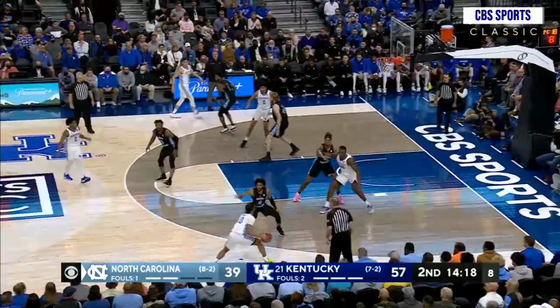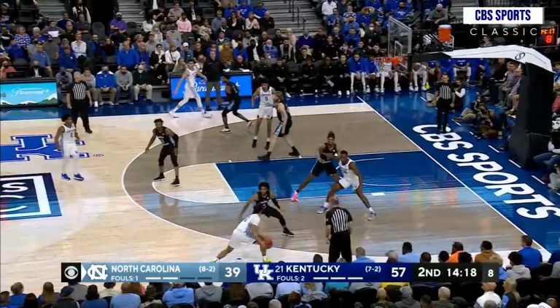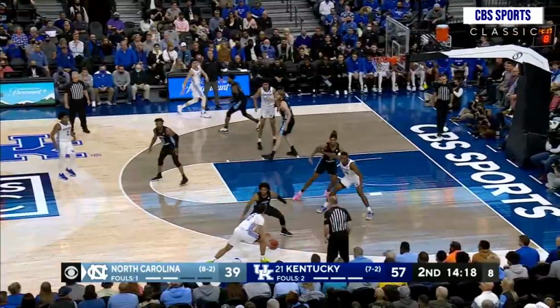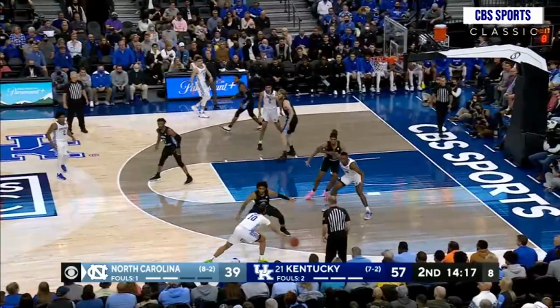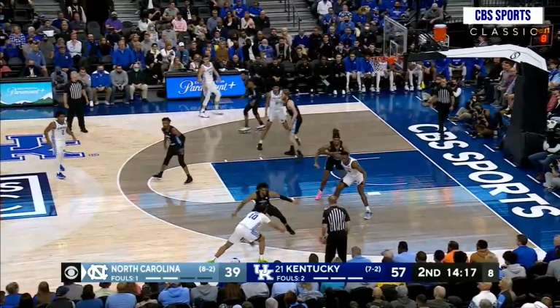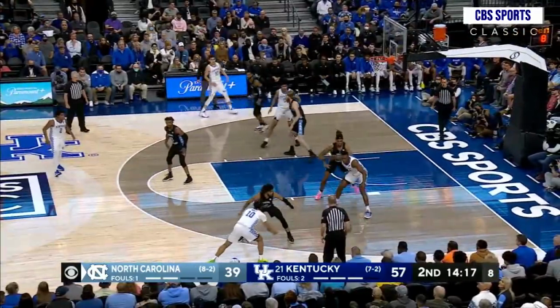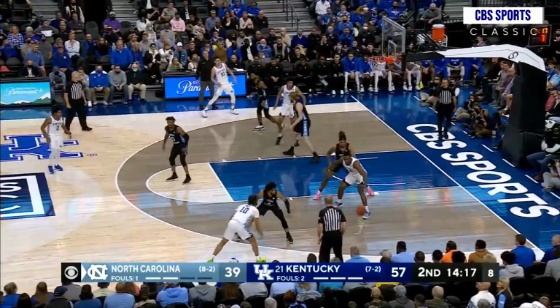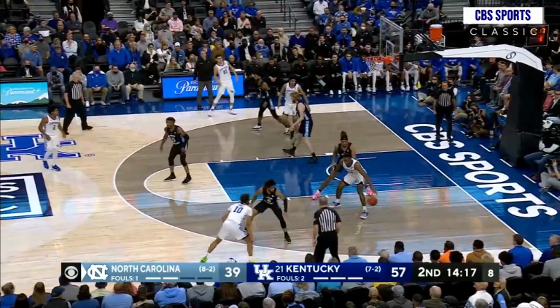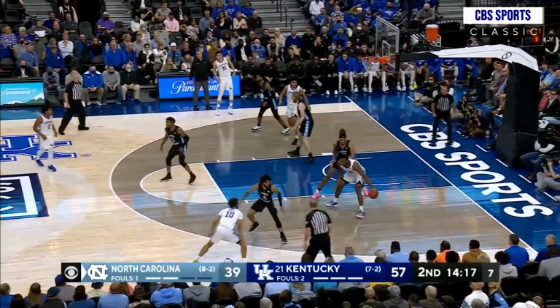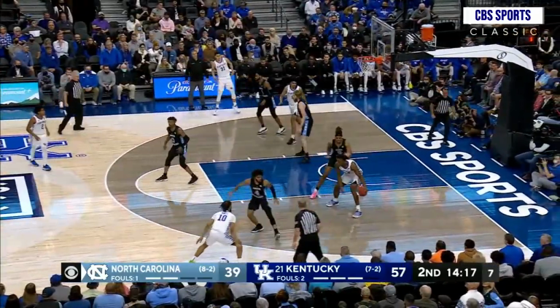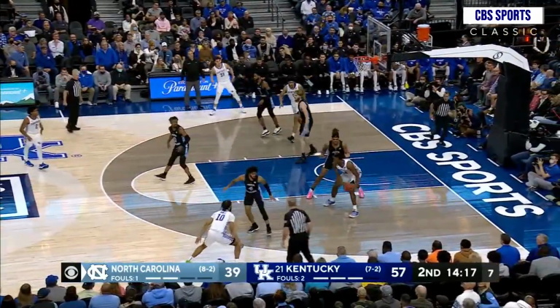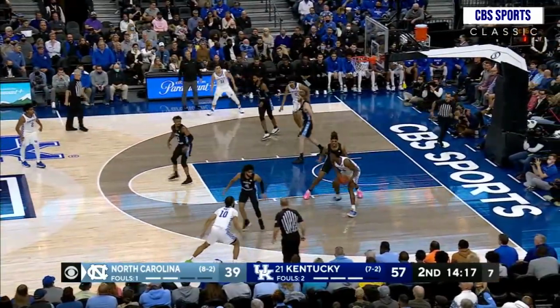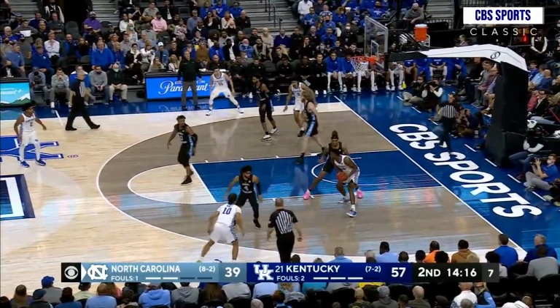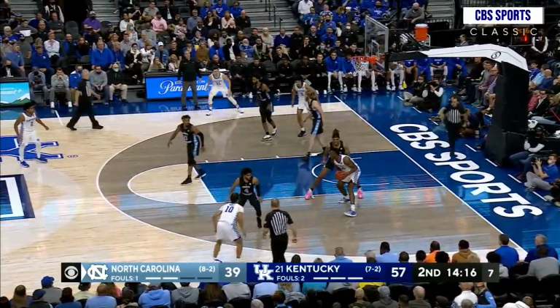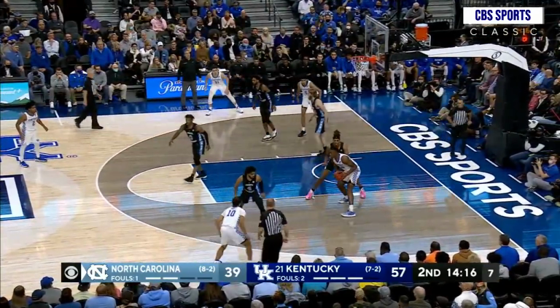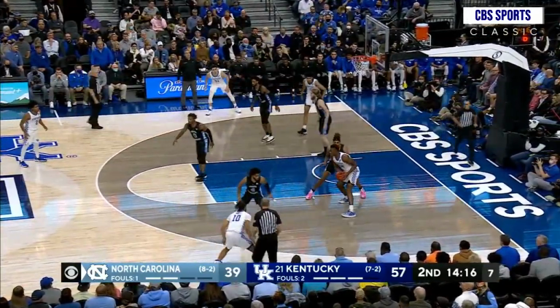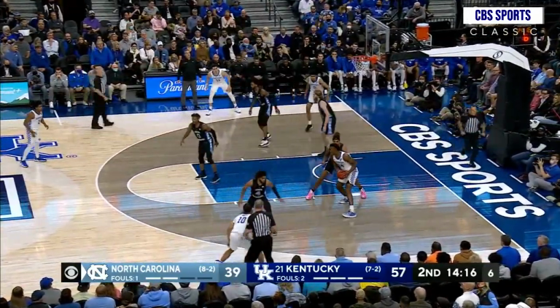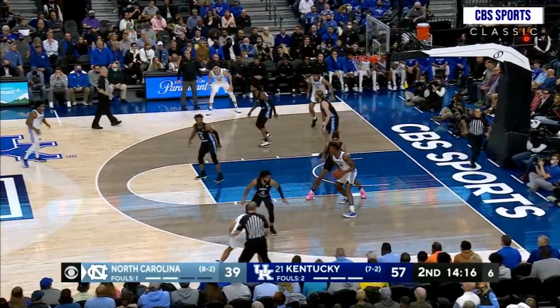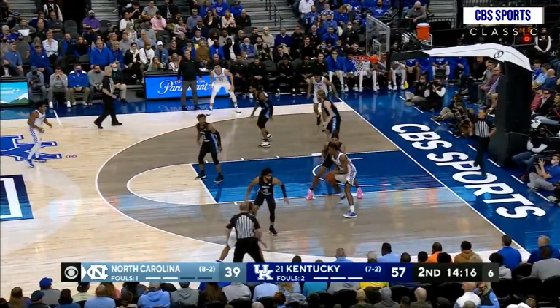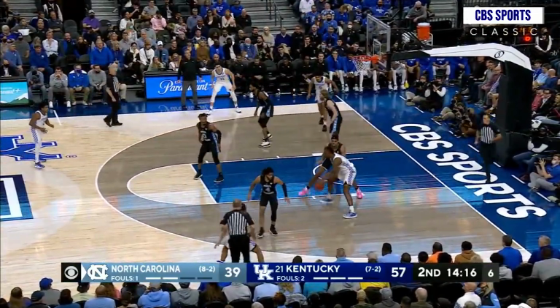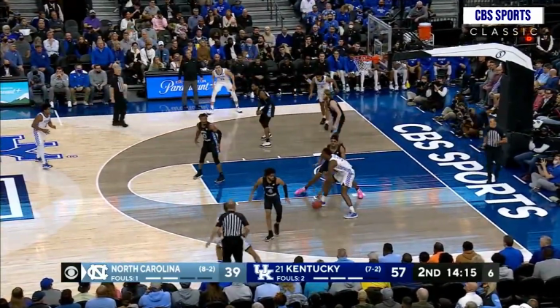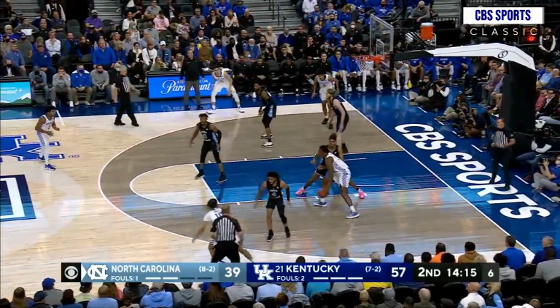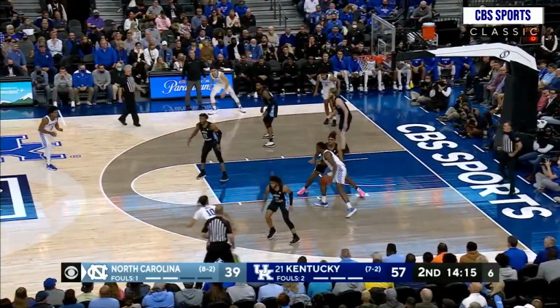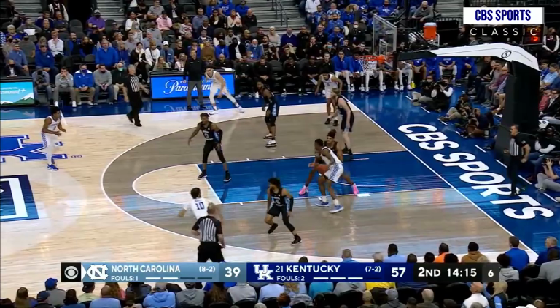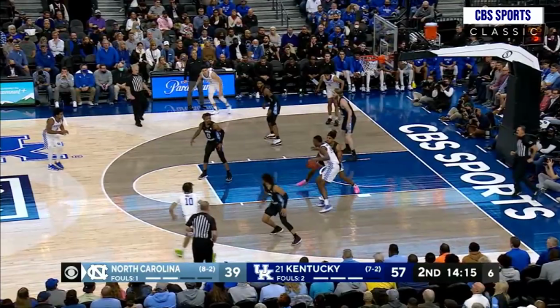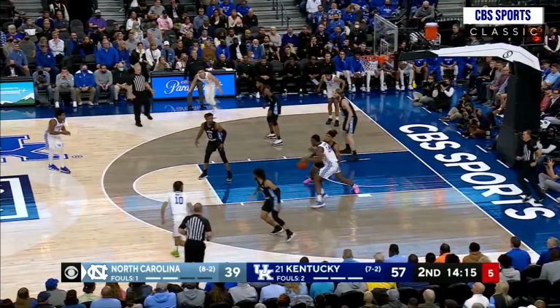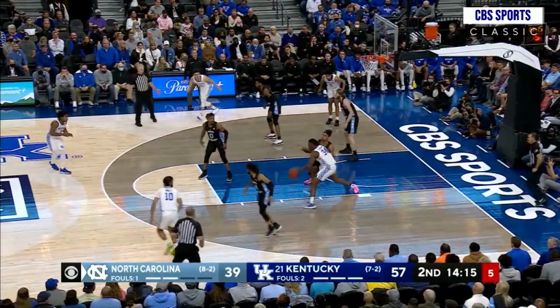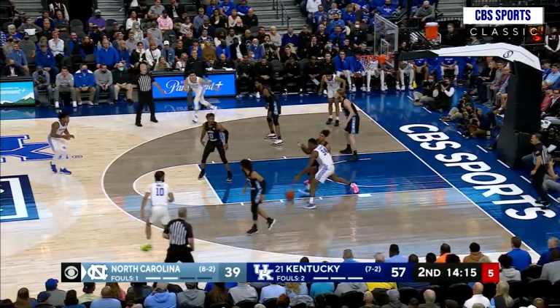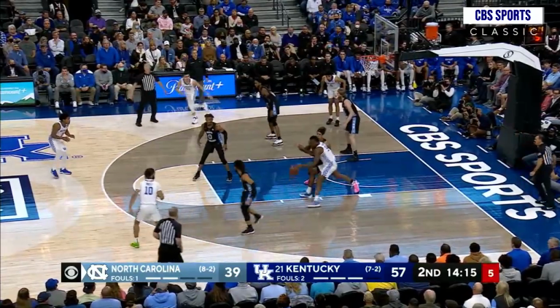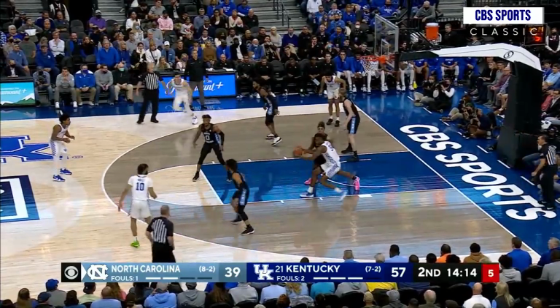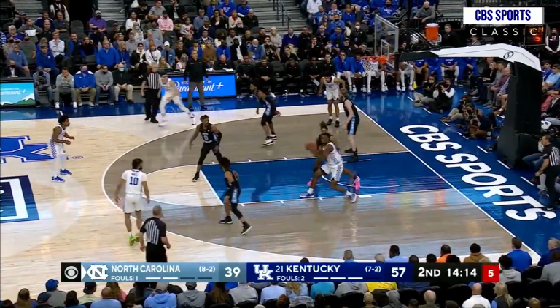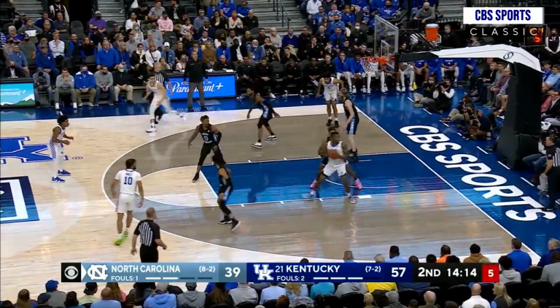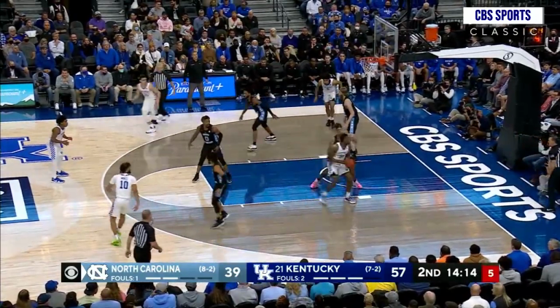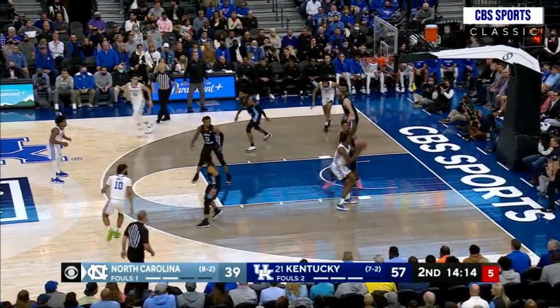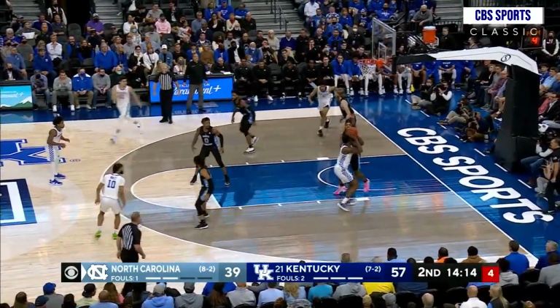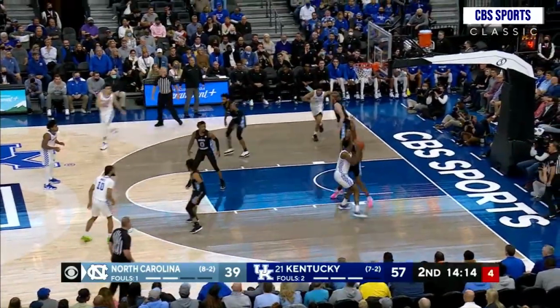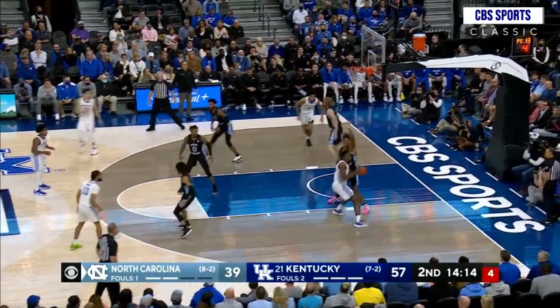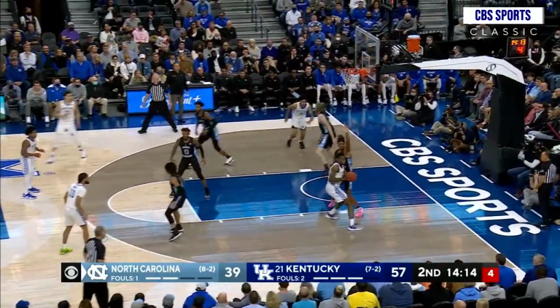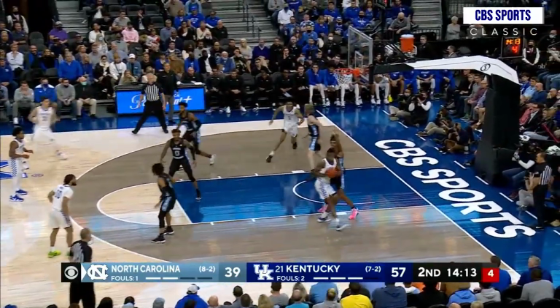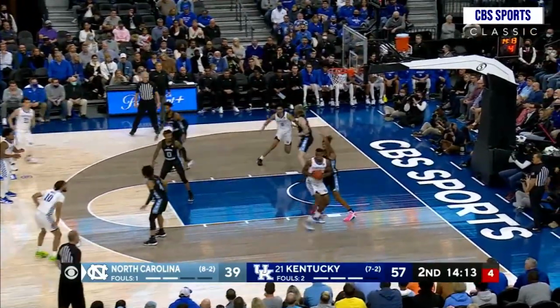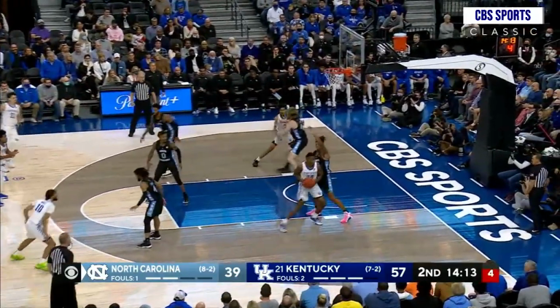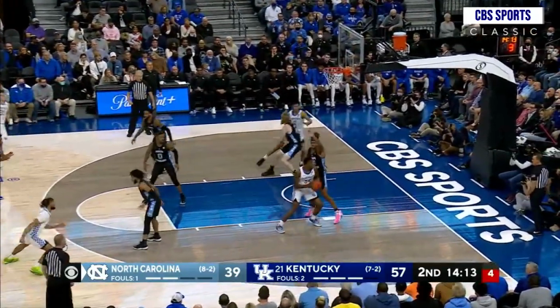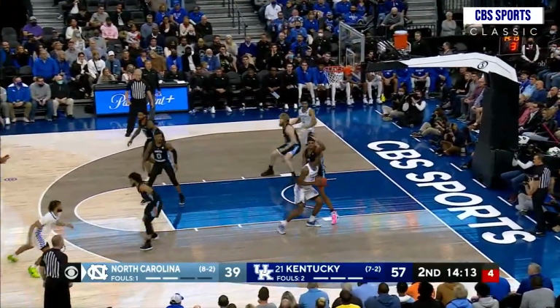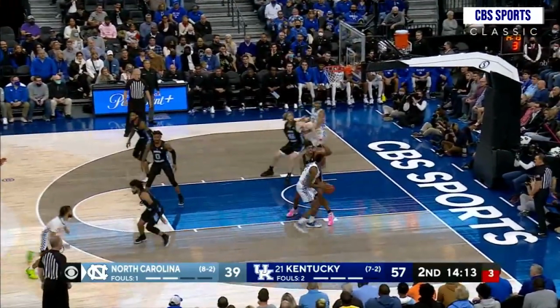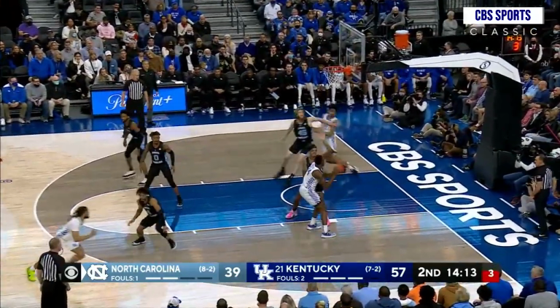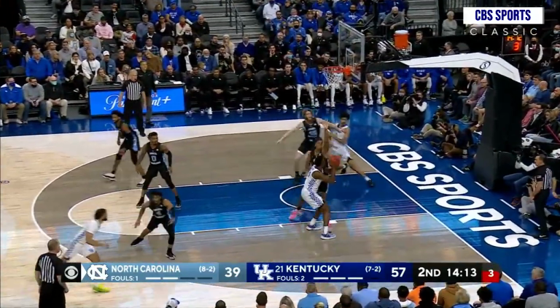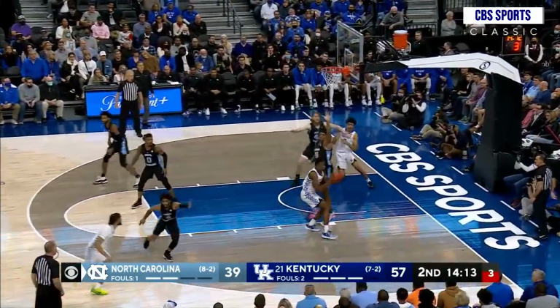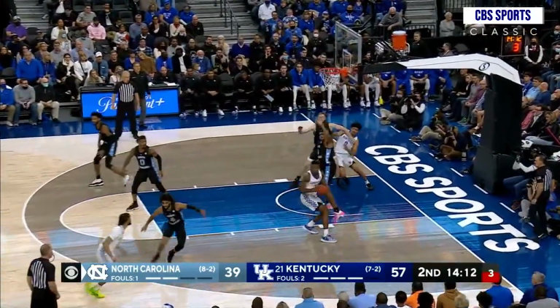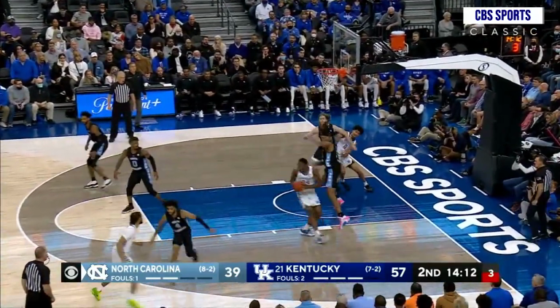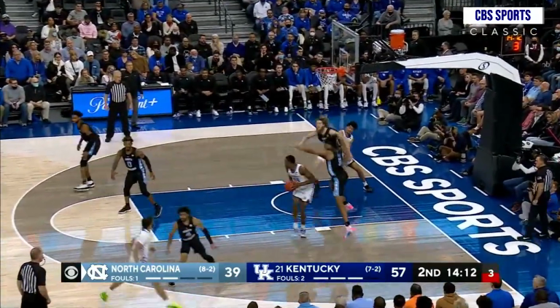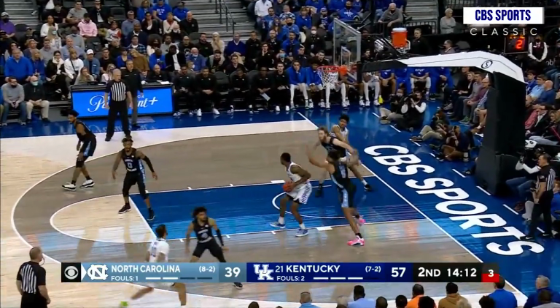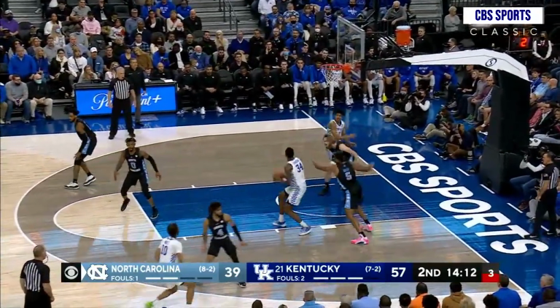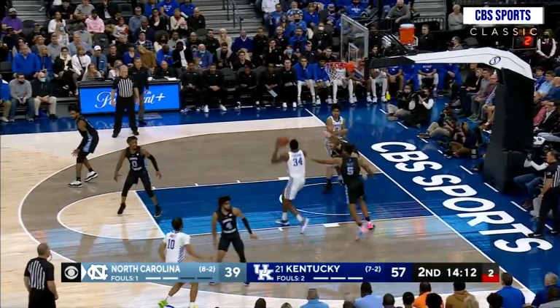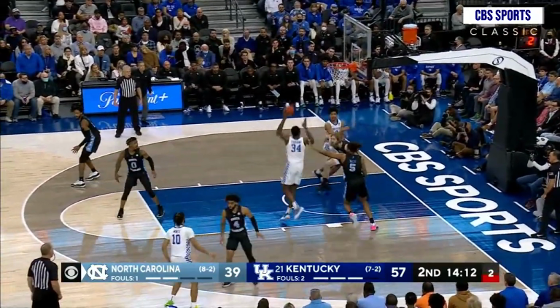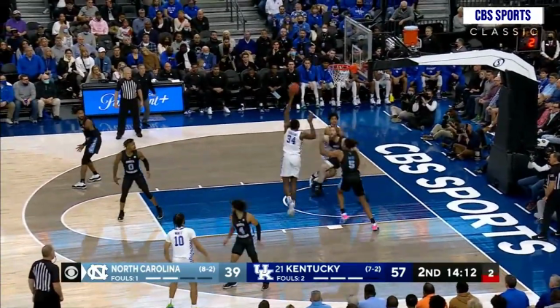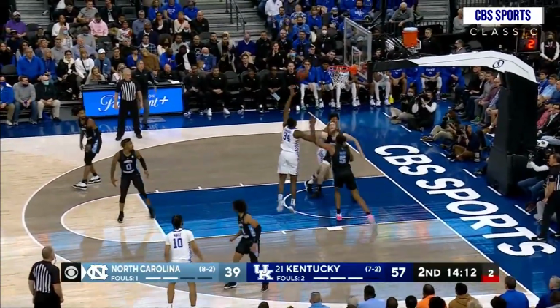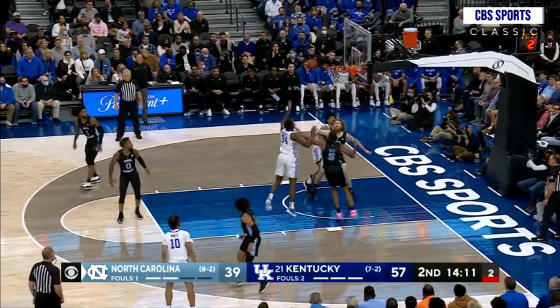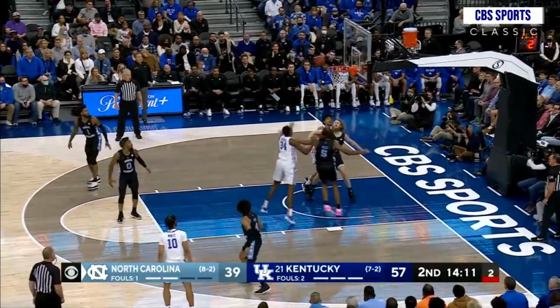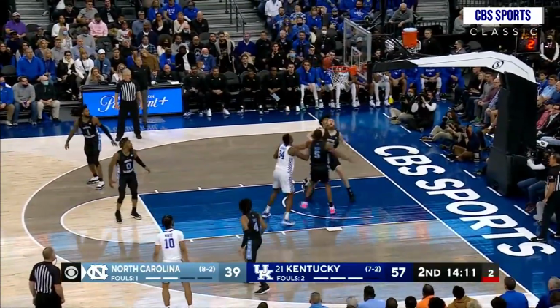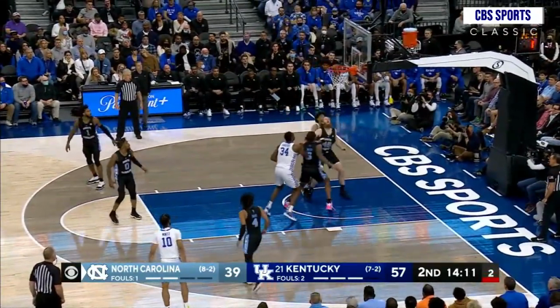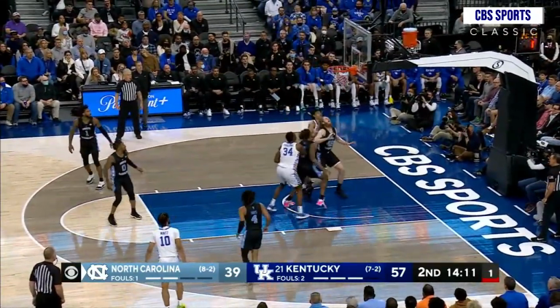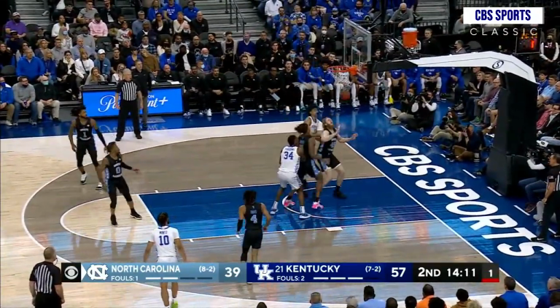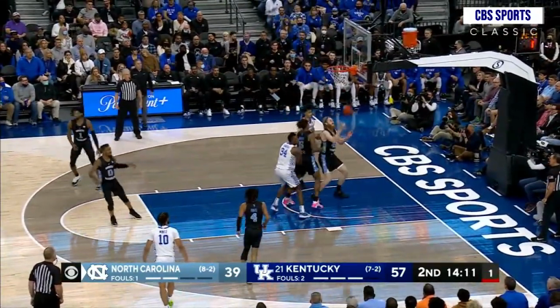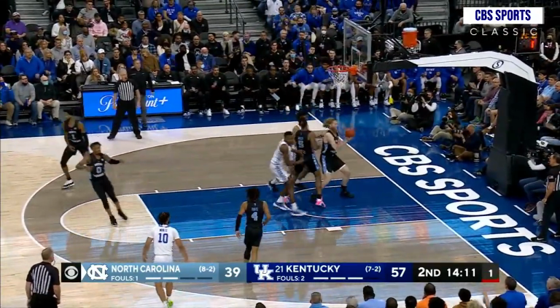Right side, wrap around, bounce pass into Shebway. On the right block, turns — couple of pump fakes. Now turns to his left hand and scores.